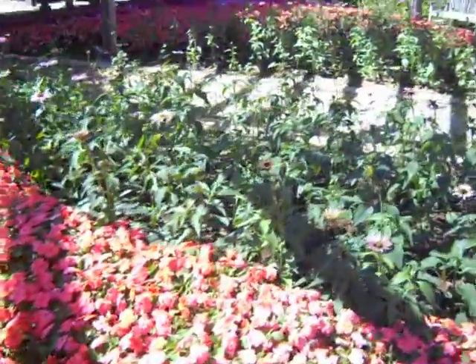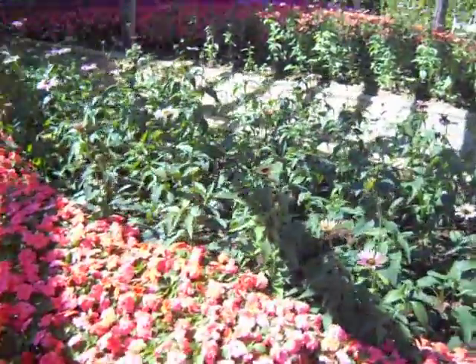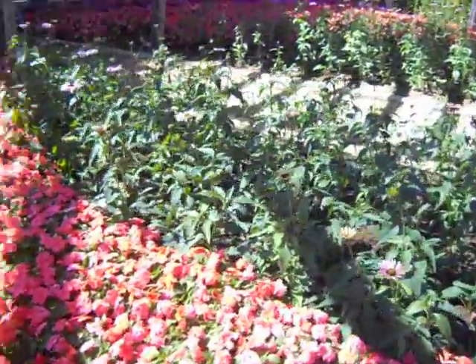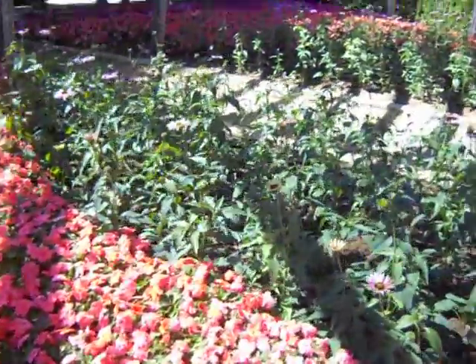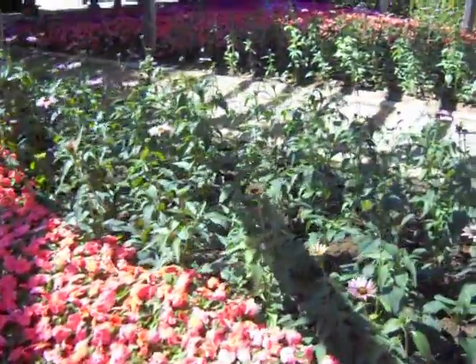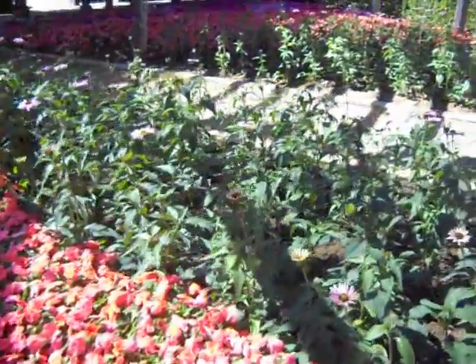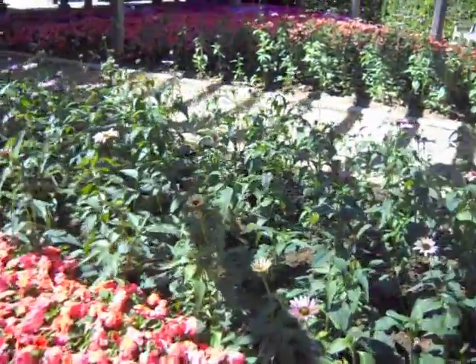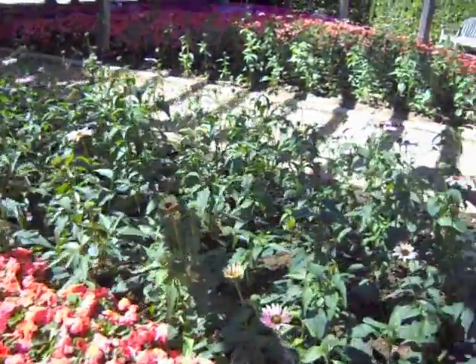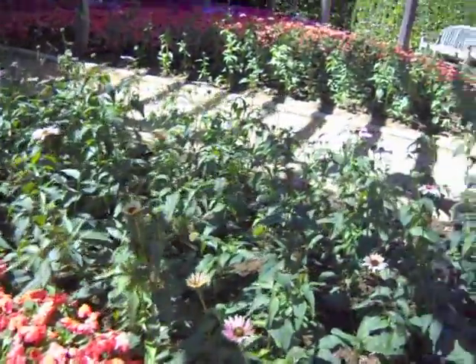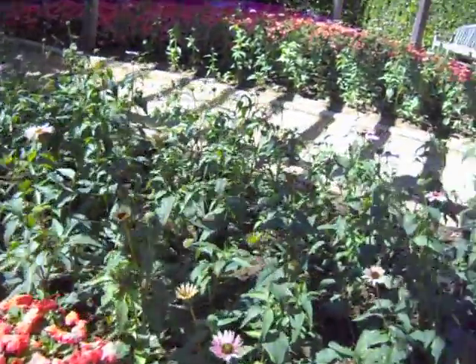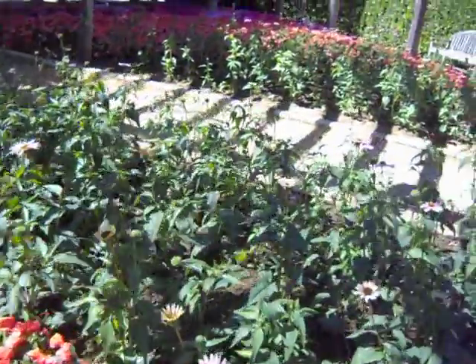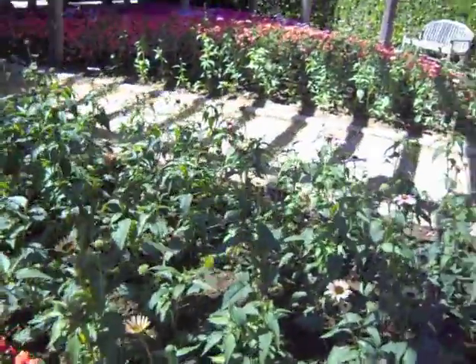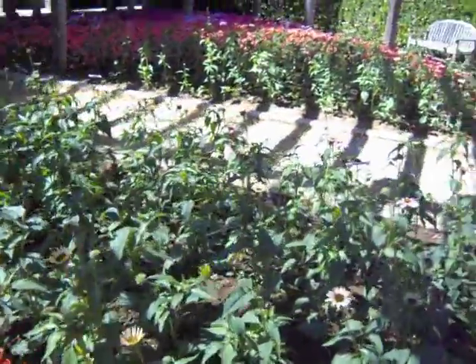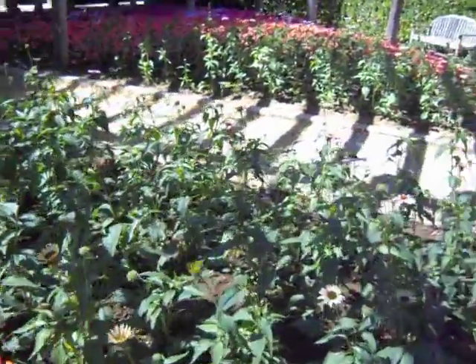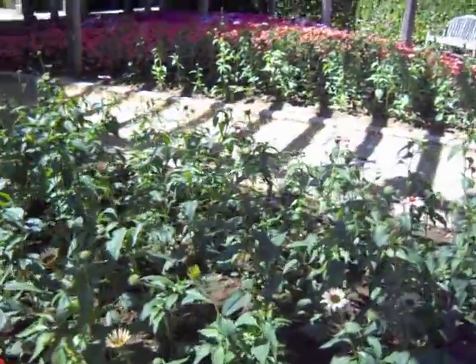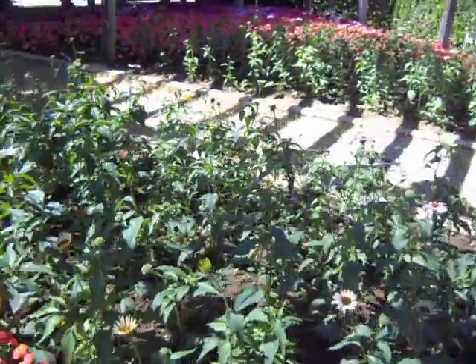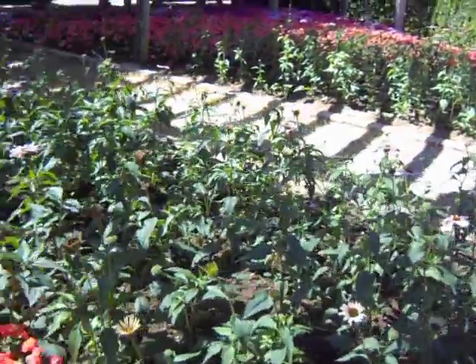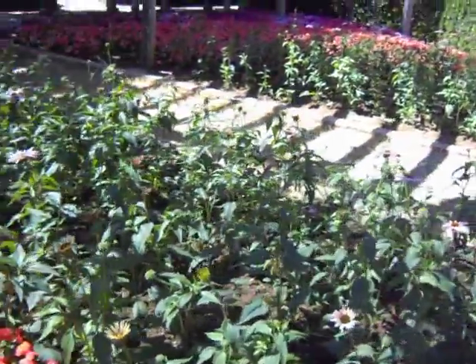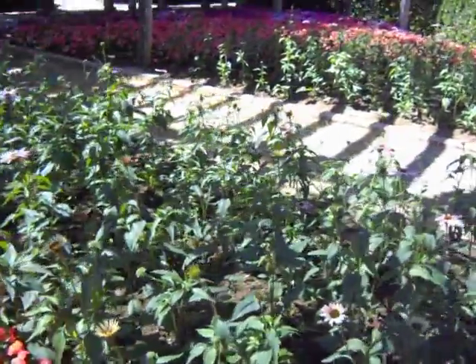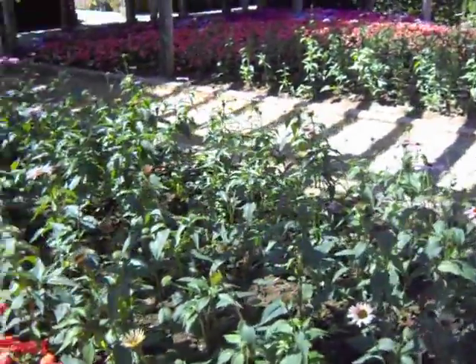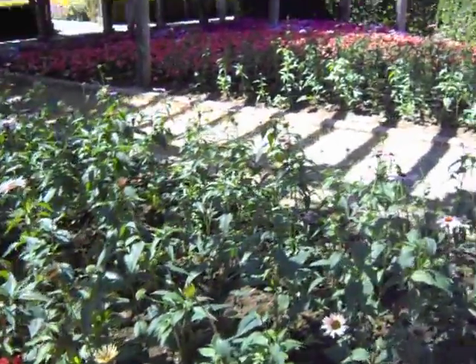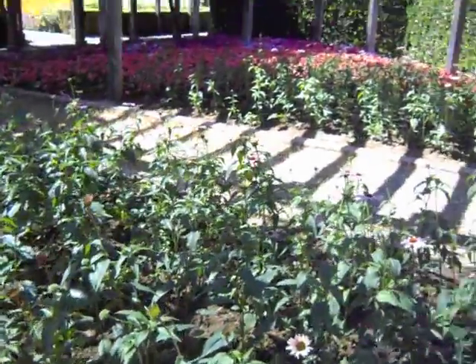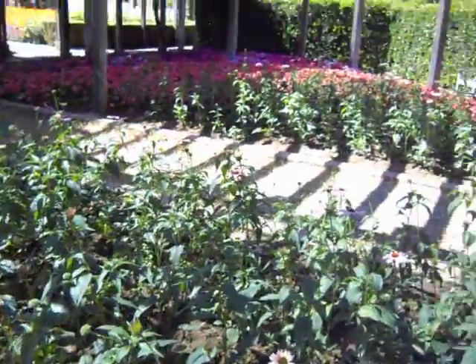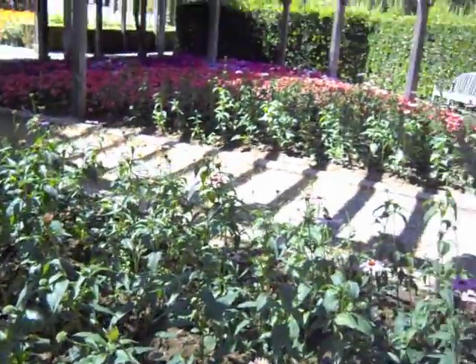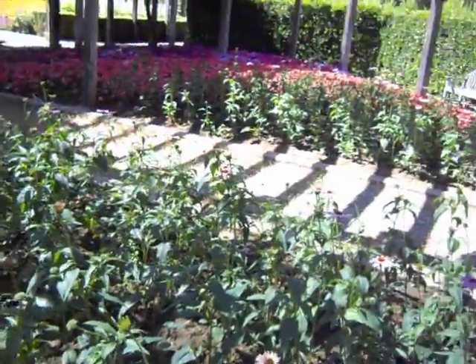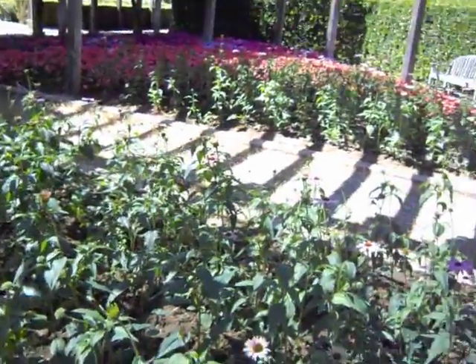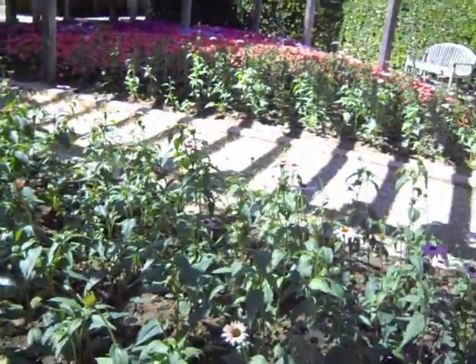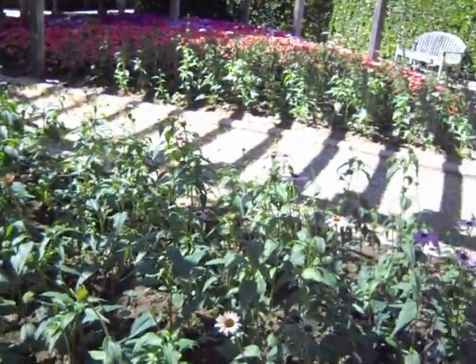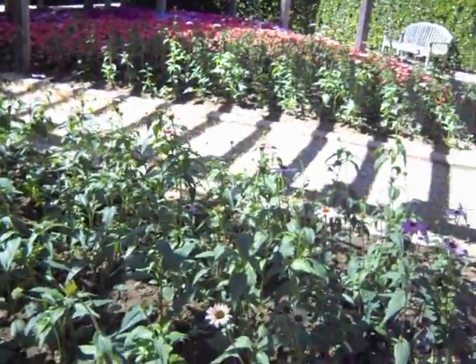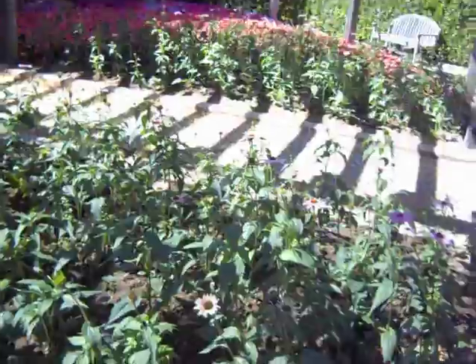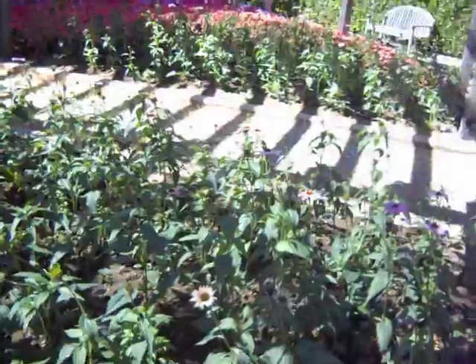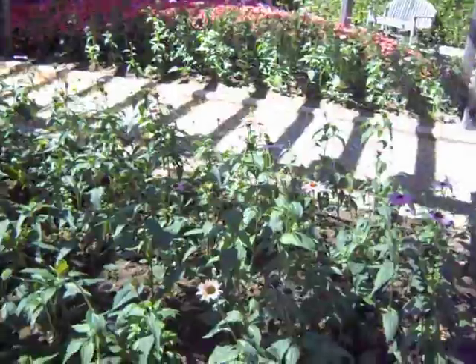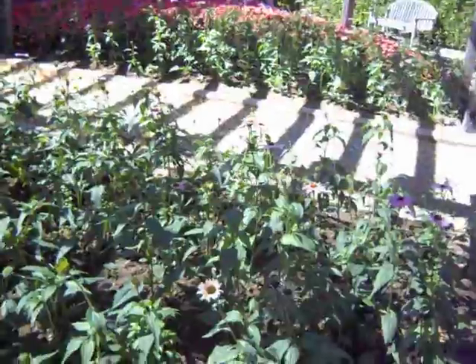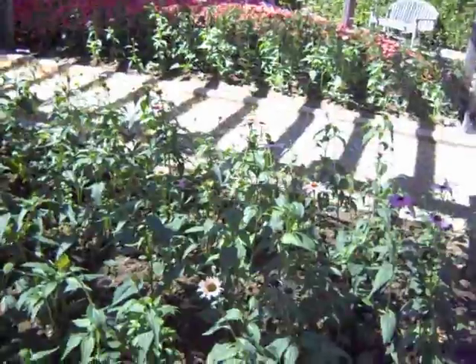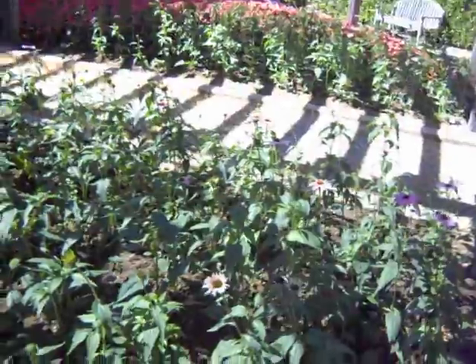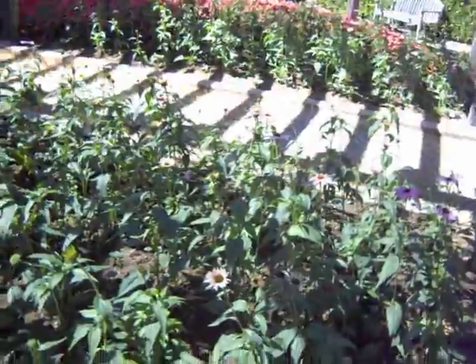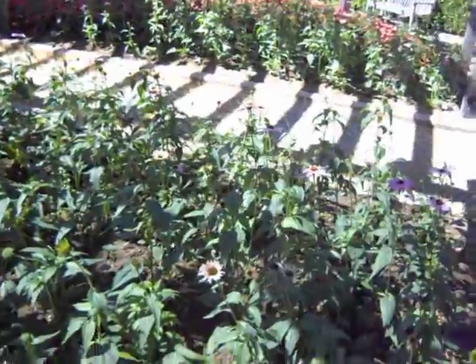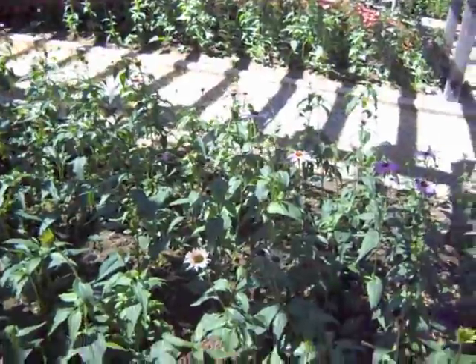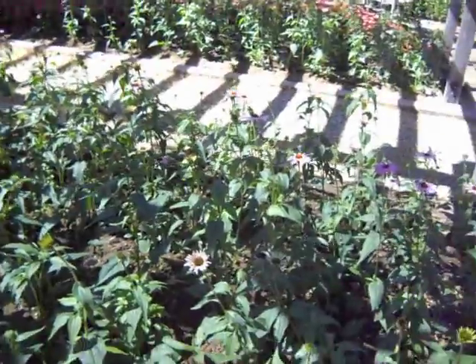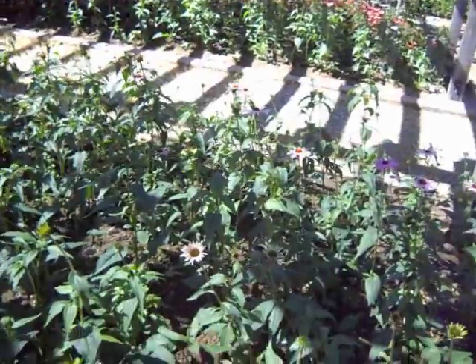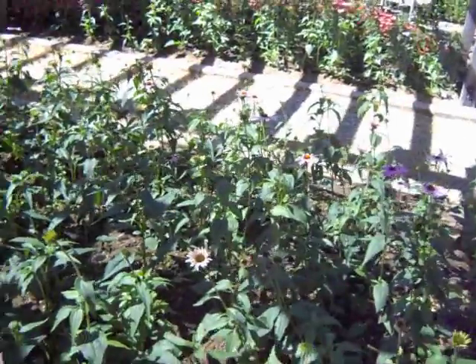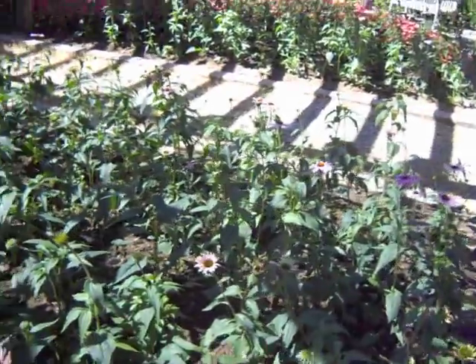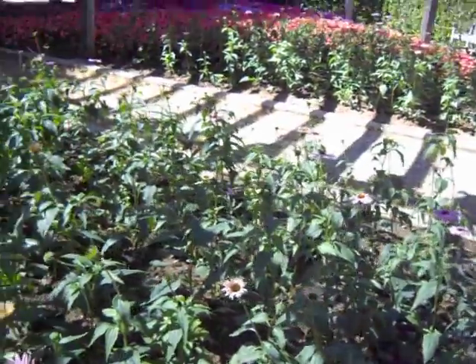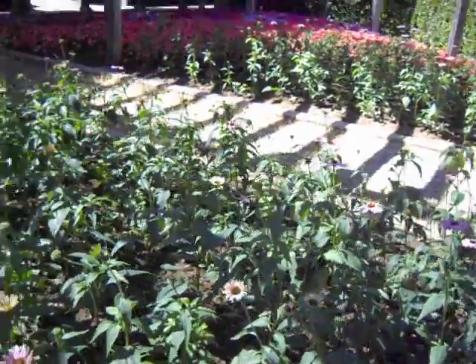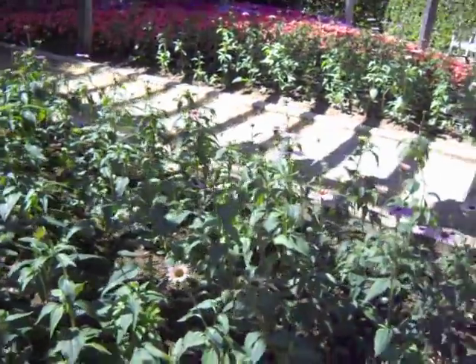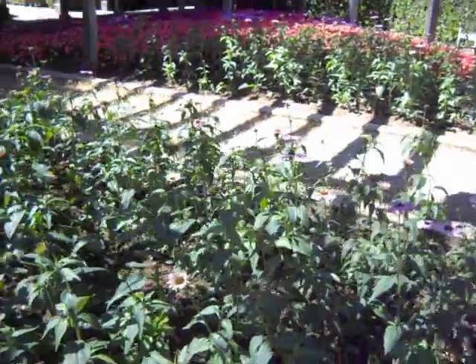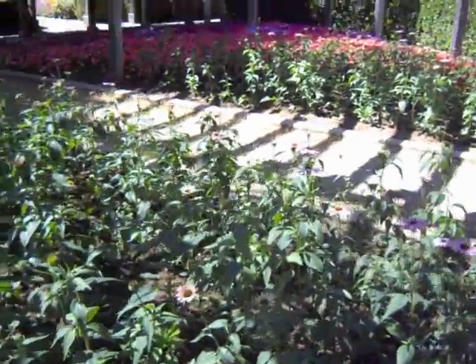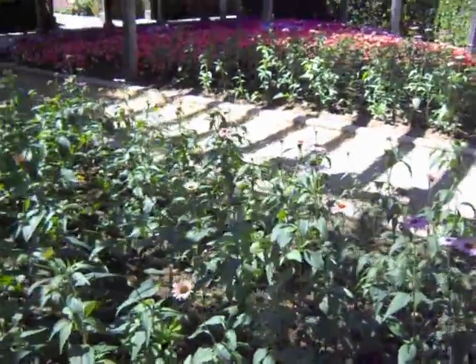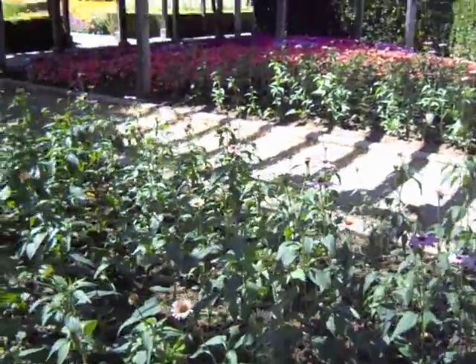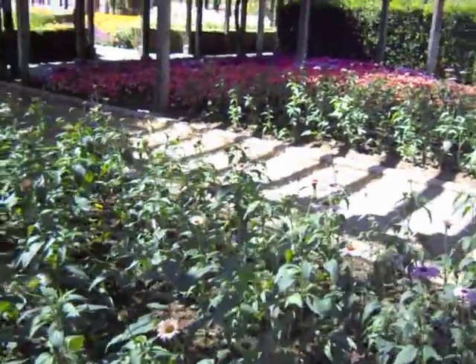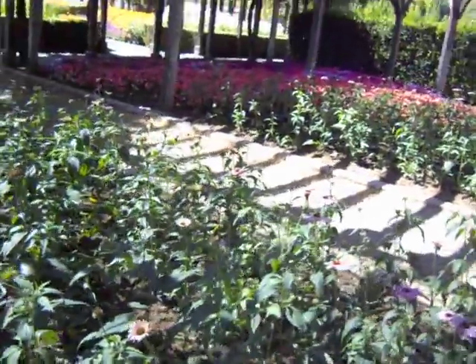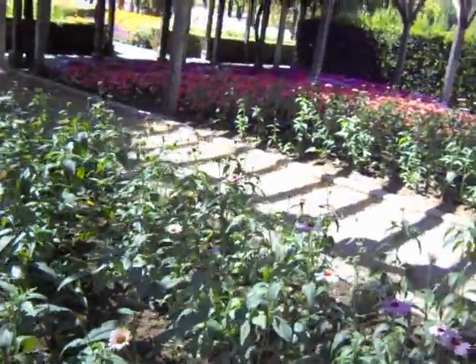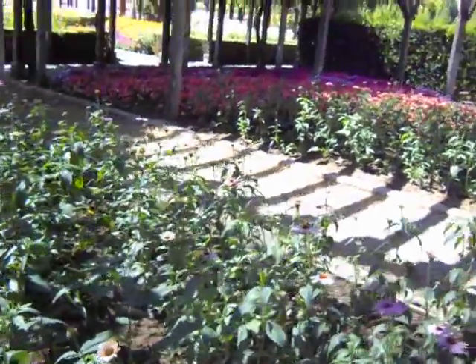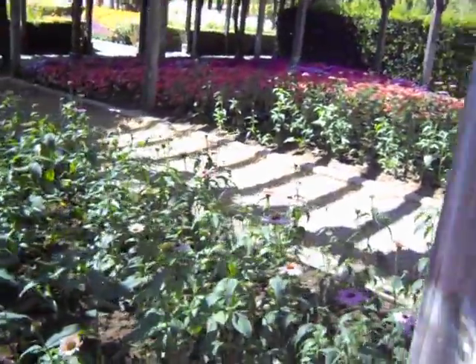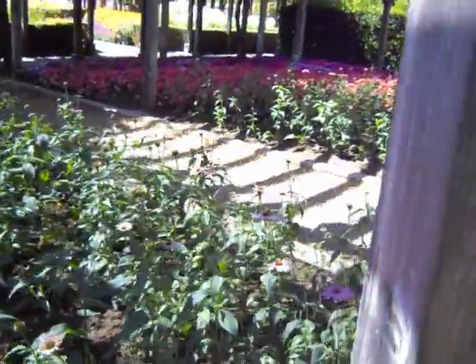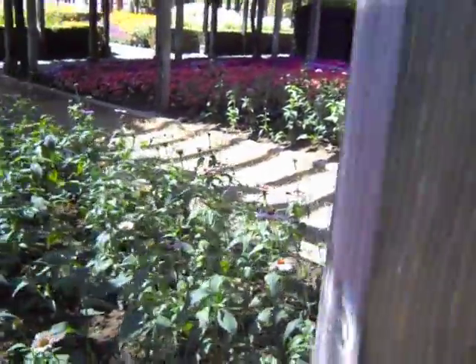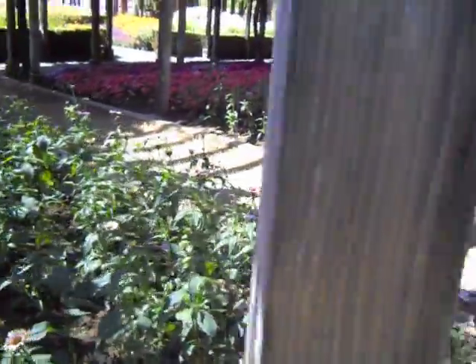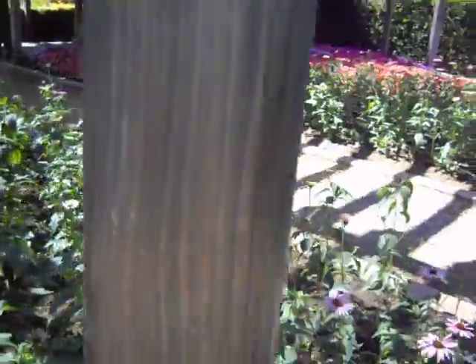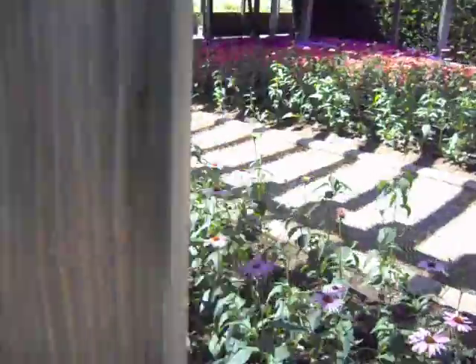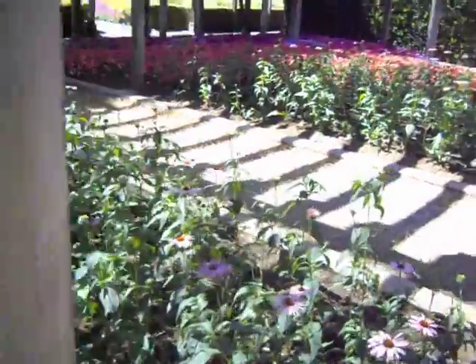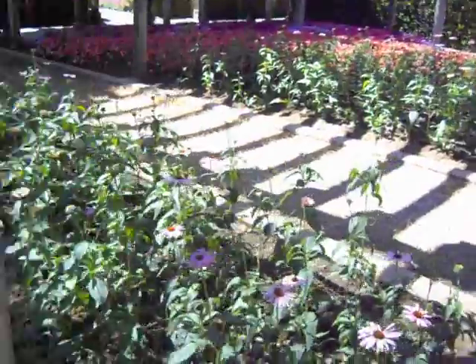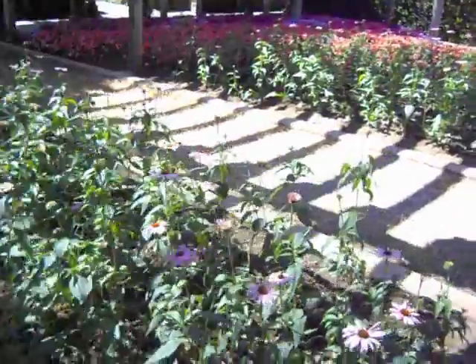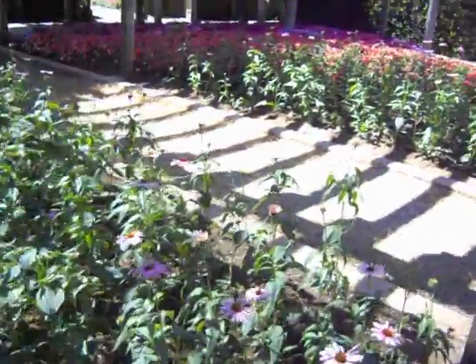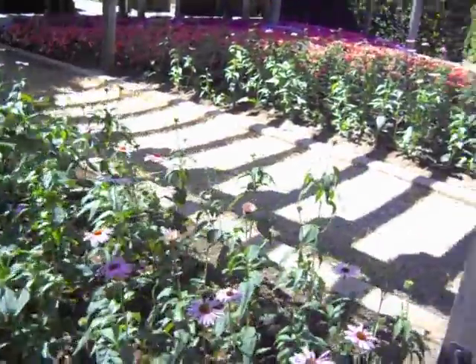Someone's made a planting of Echinacea here in the shade. Not sure how well that'll do, but hope springs eternal in horticulture.